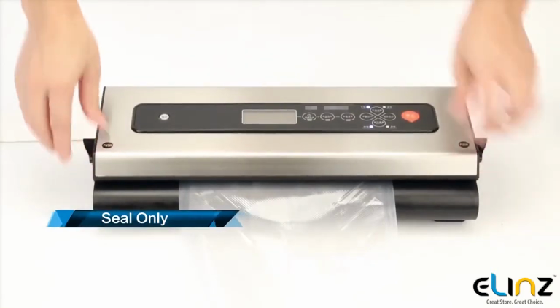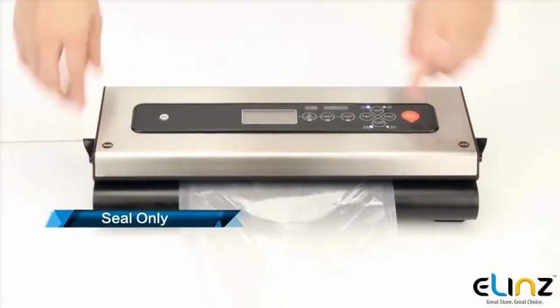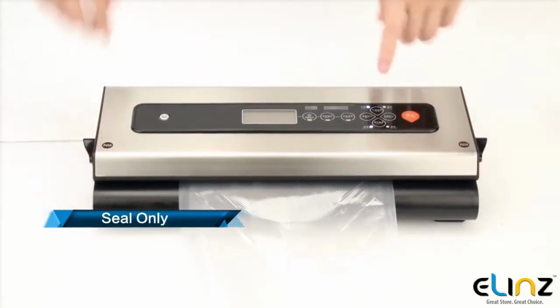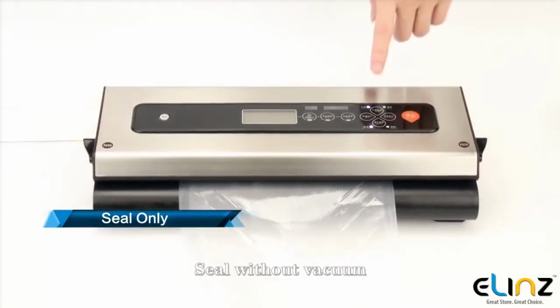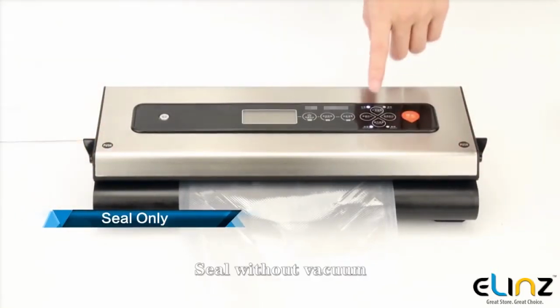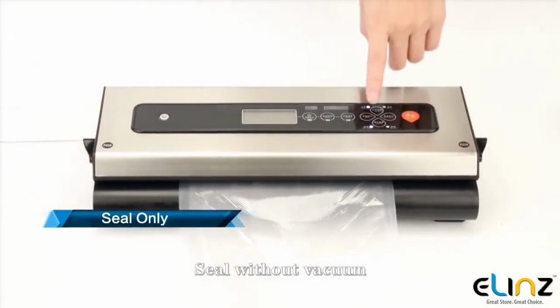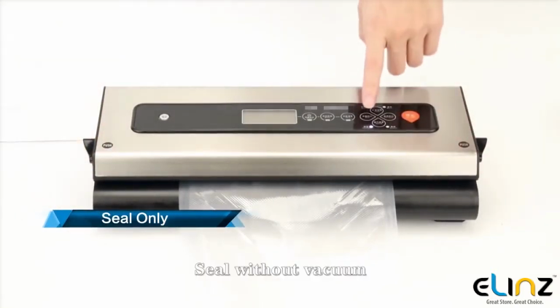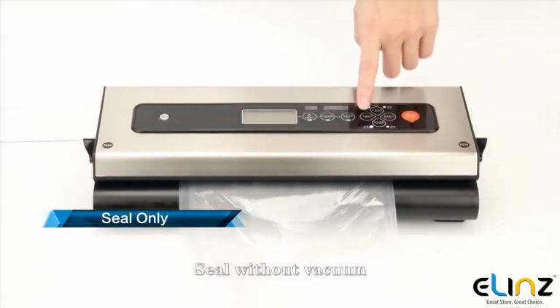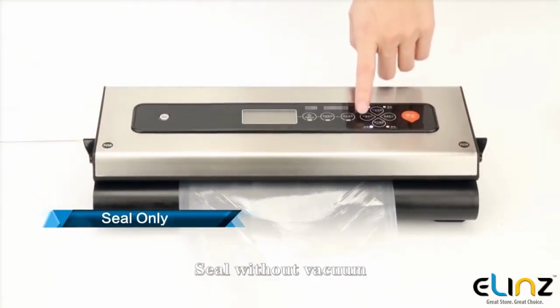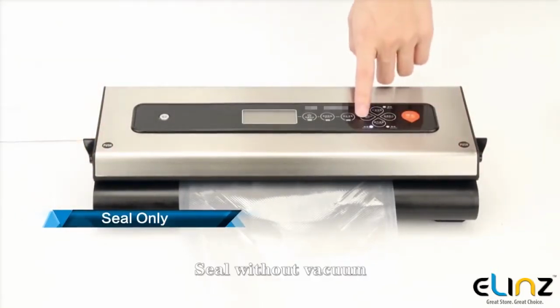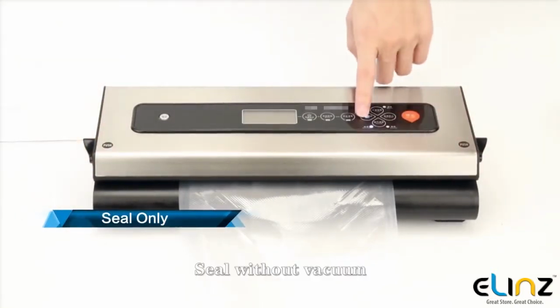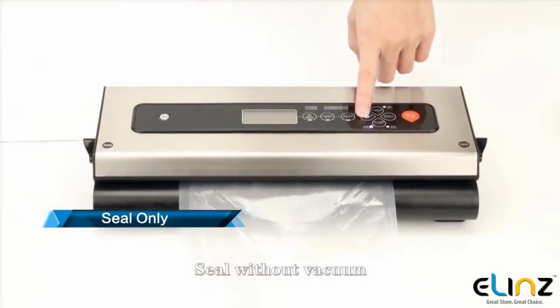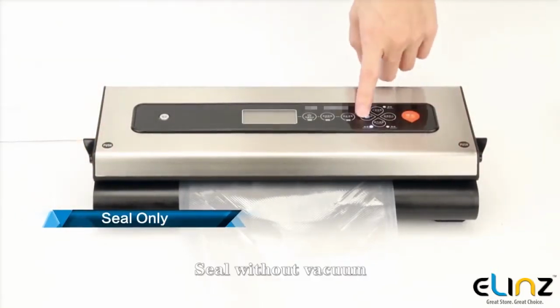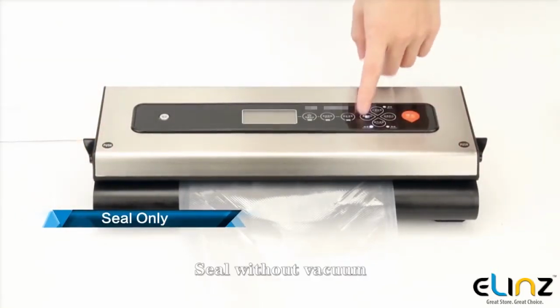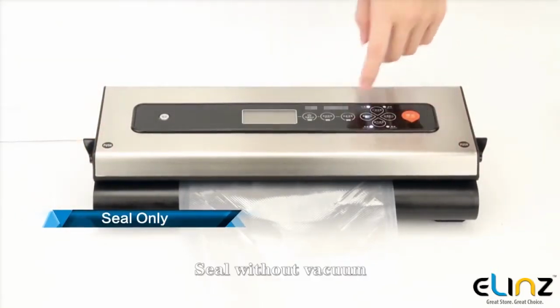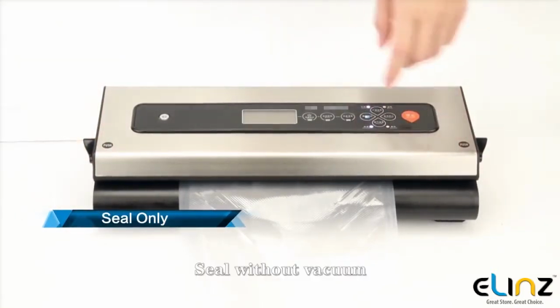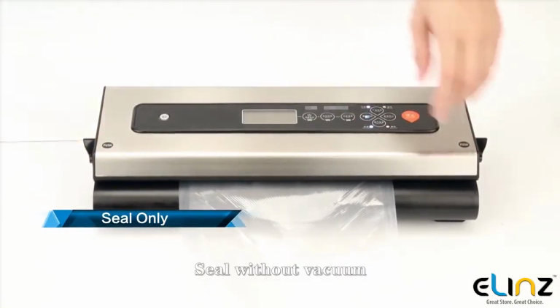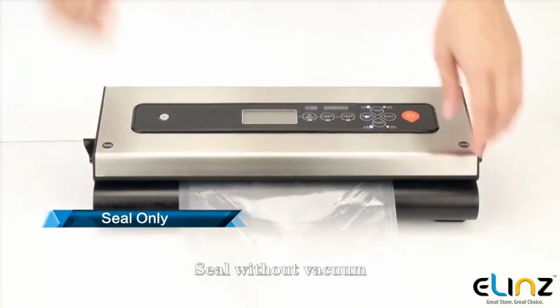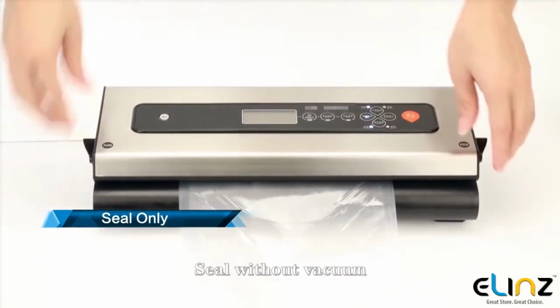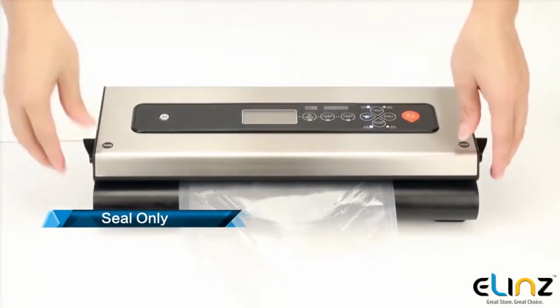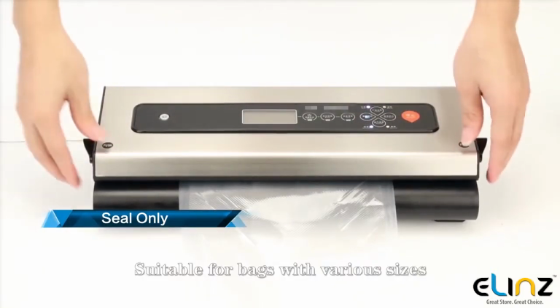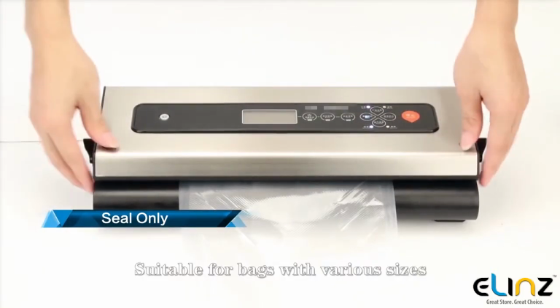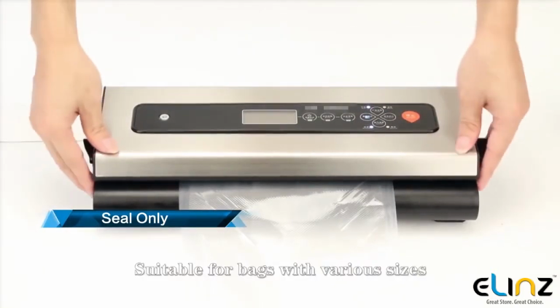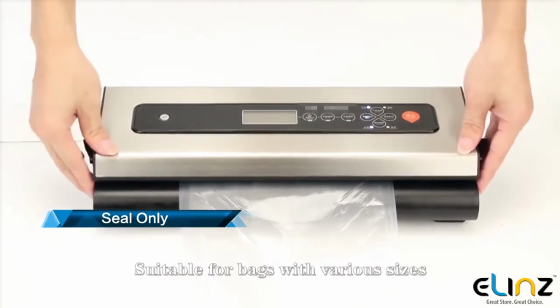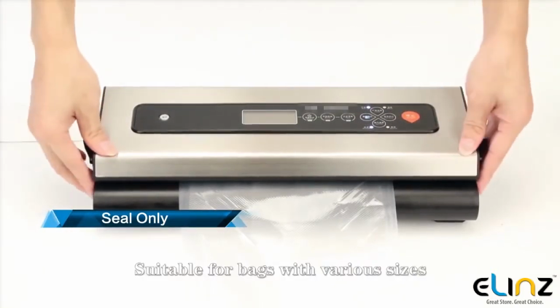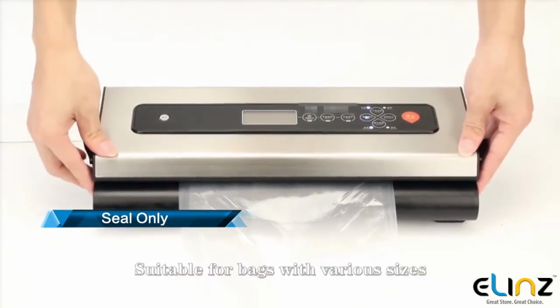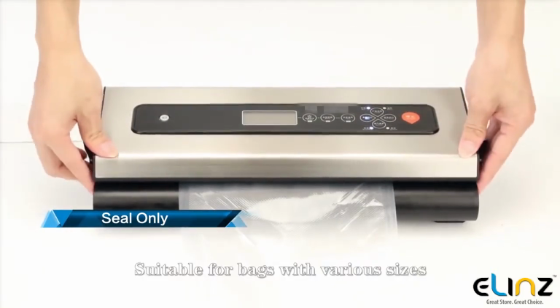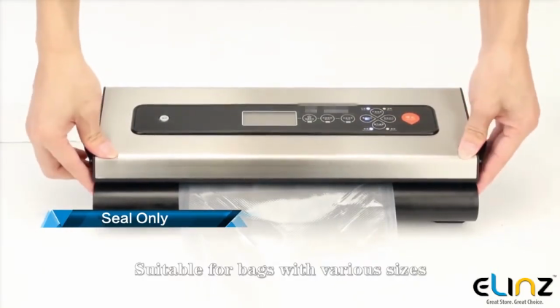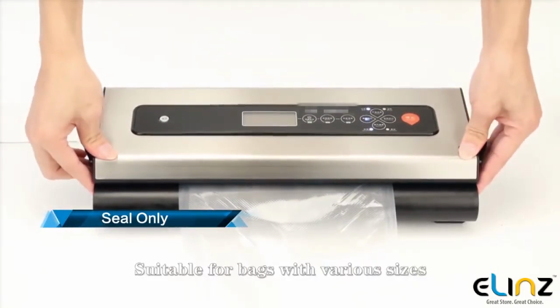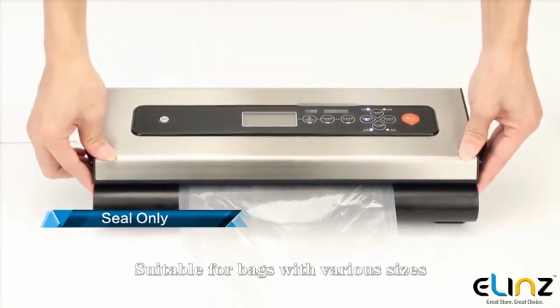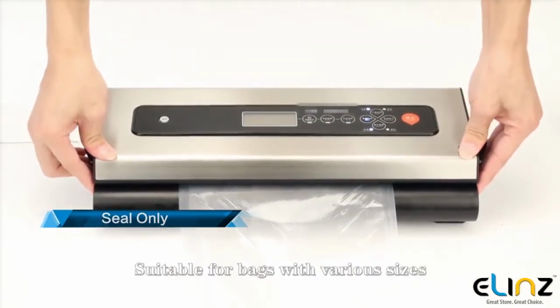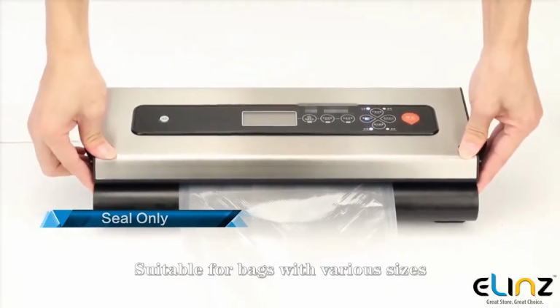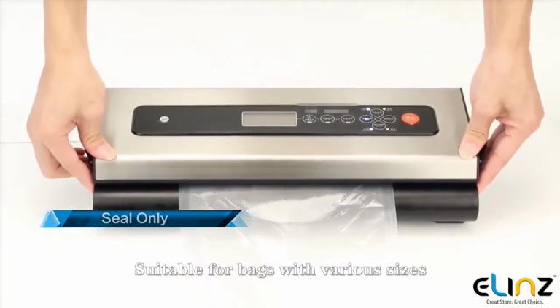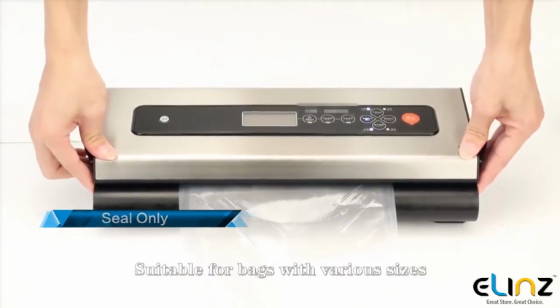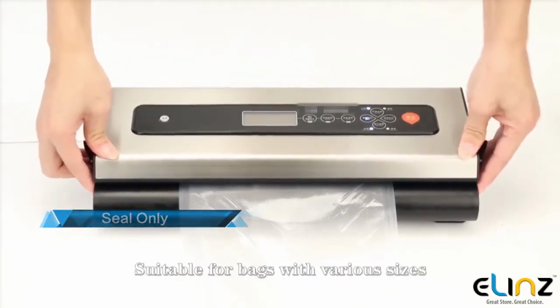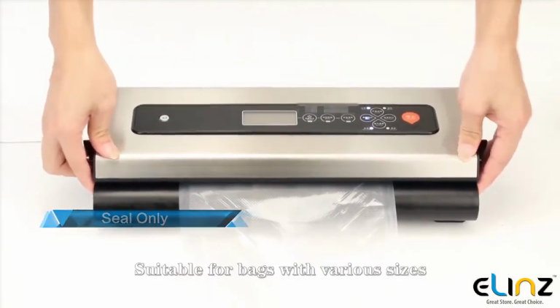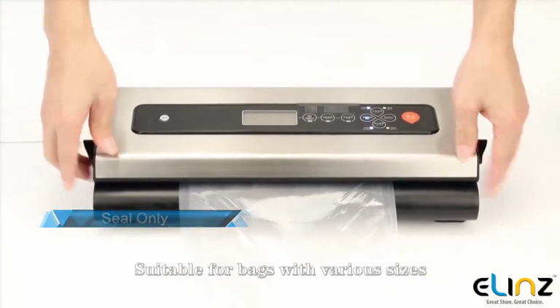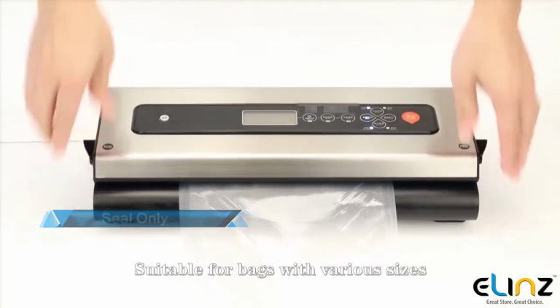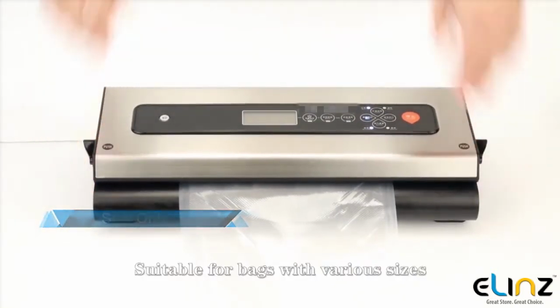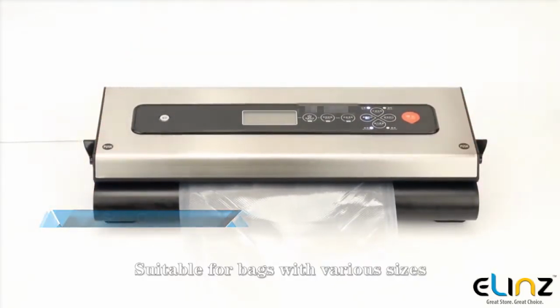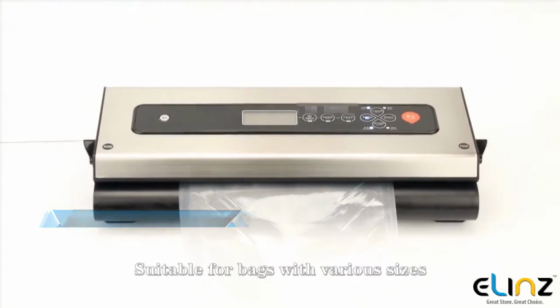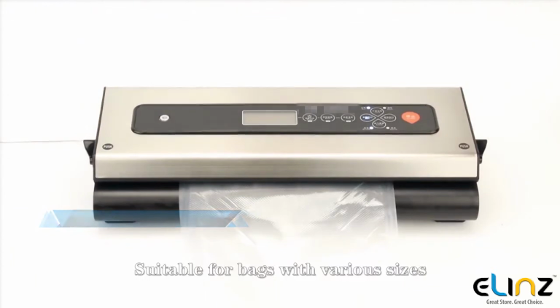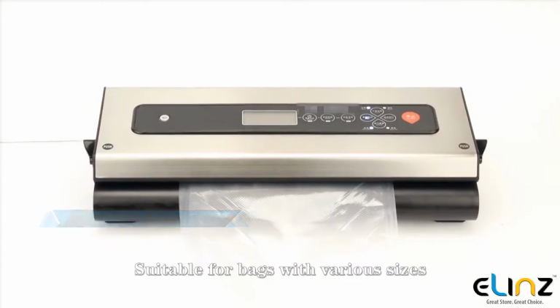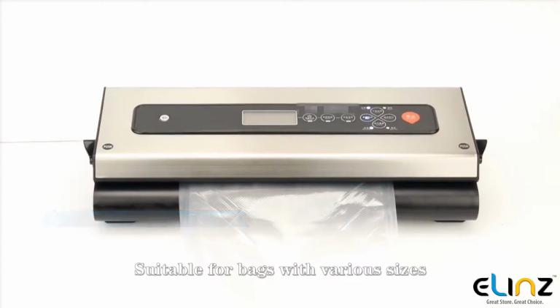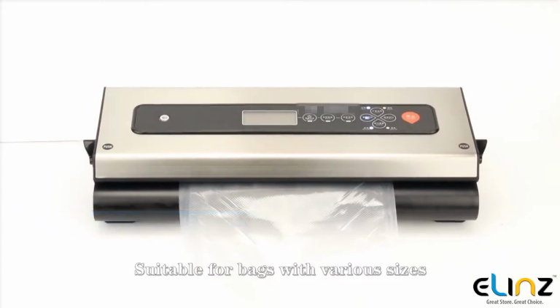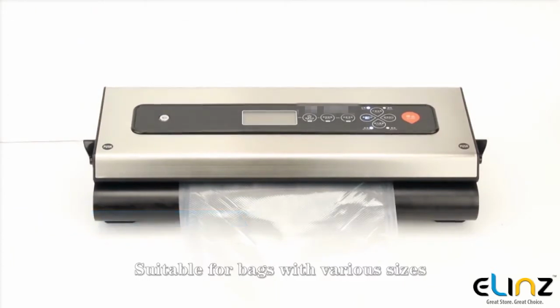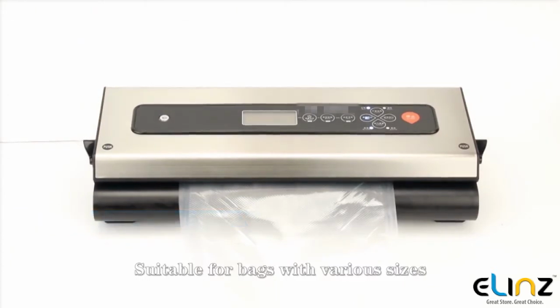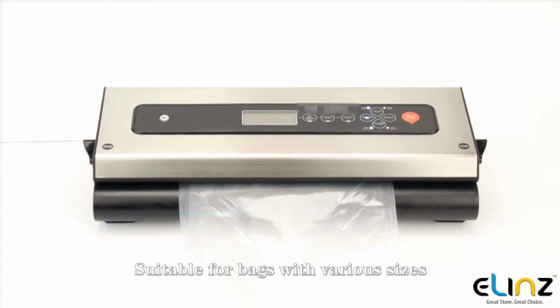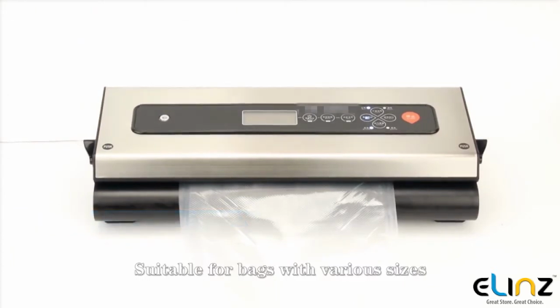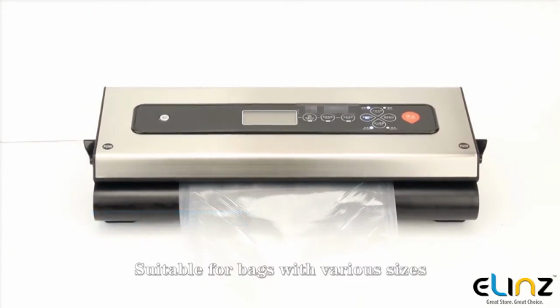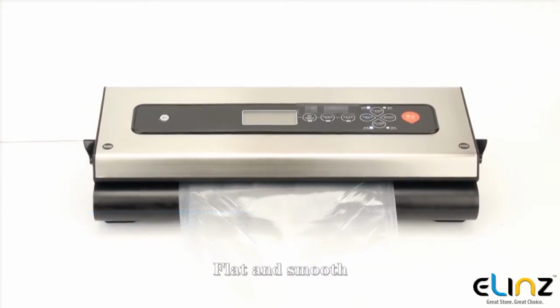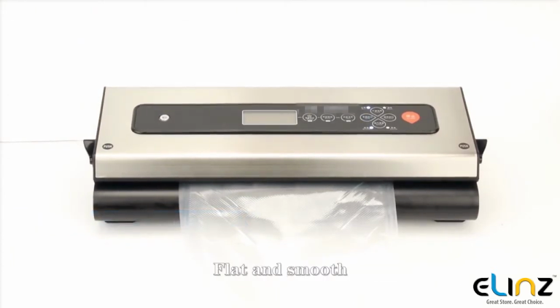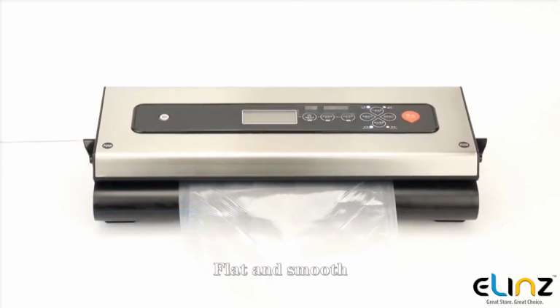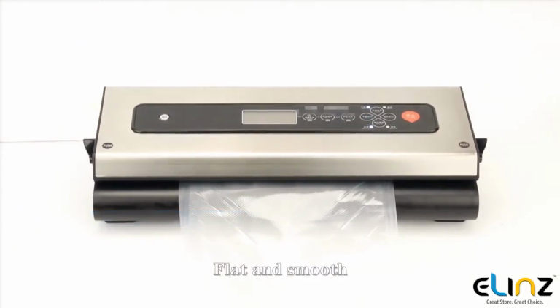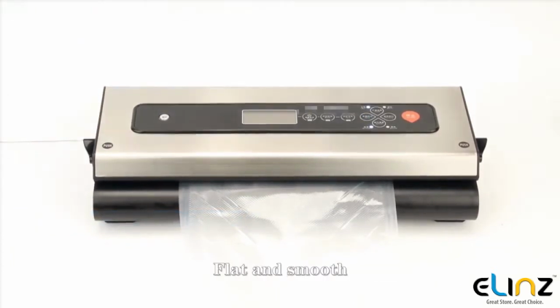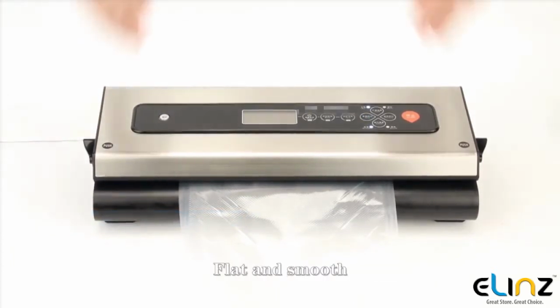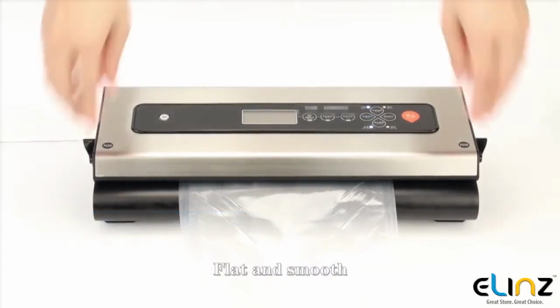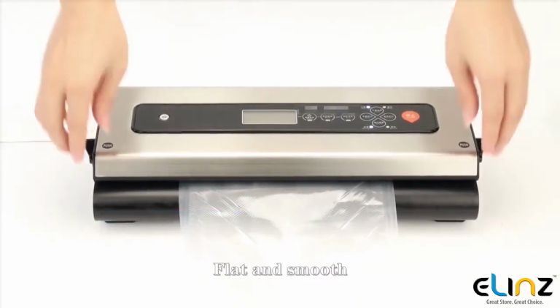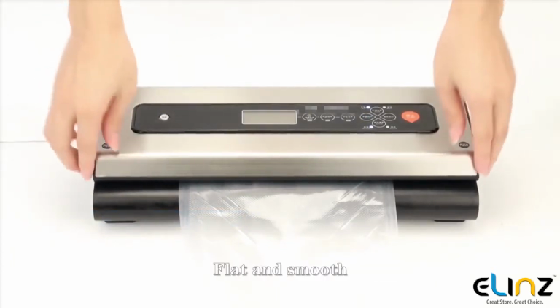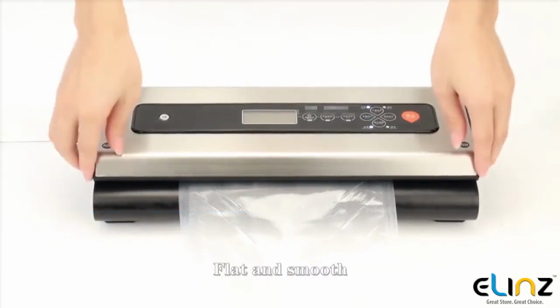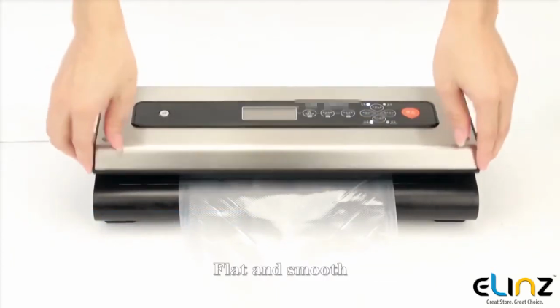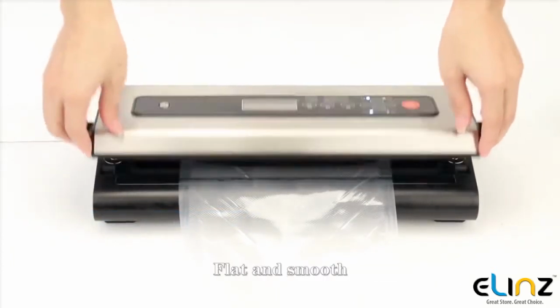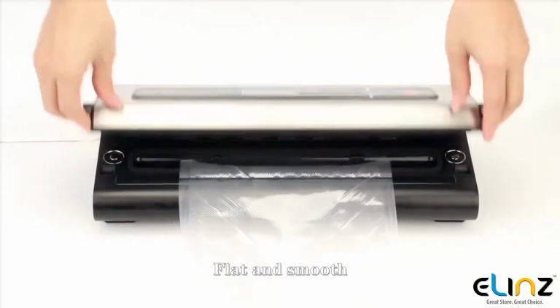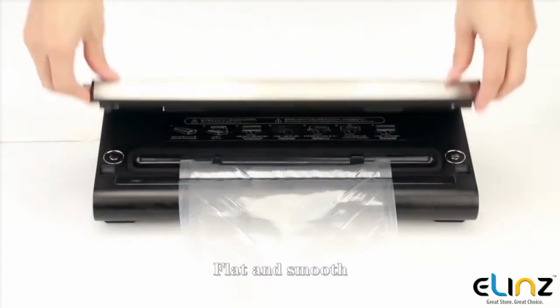Seal without vacuum, suitable for bags with various sizes, producing a flat and smooth seal.